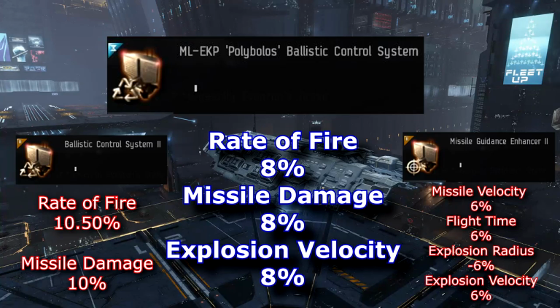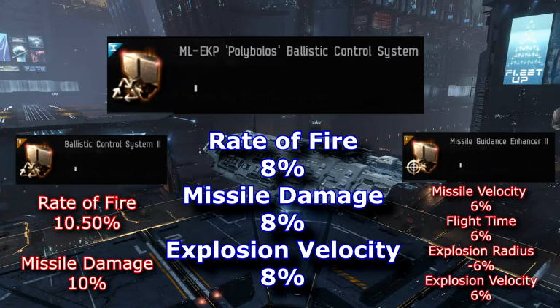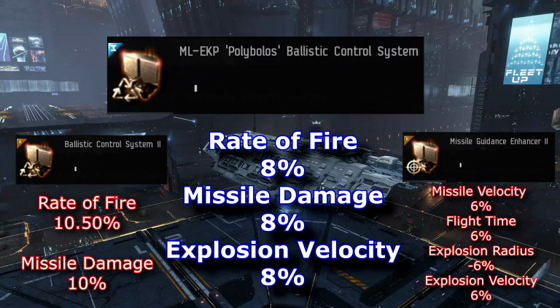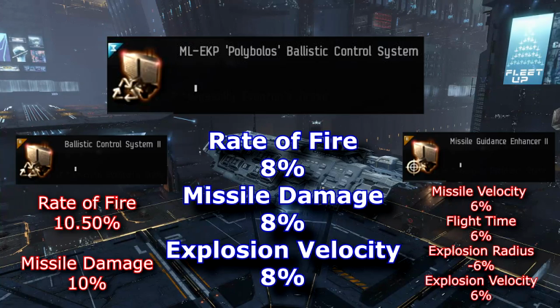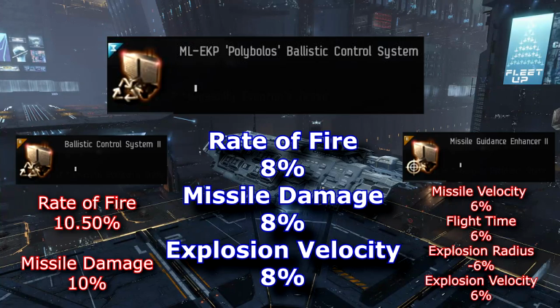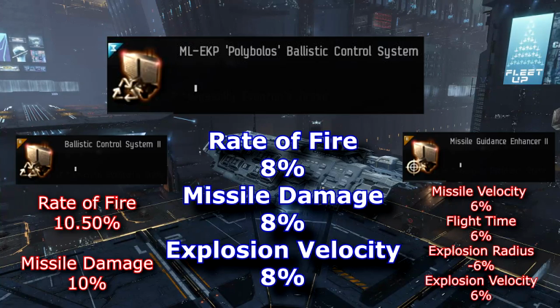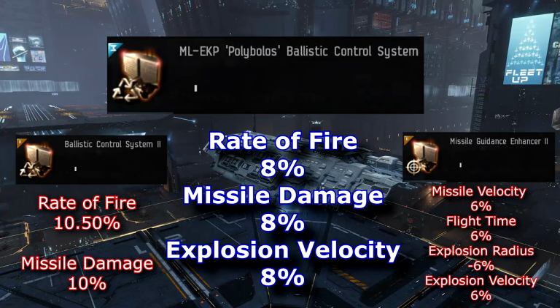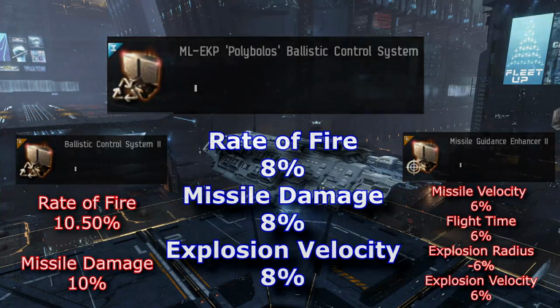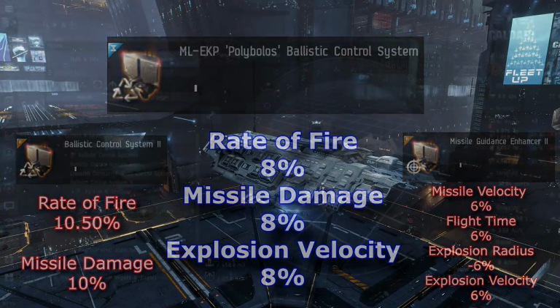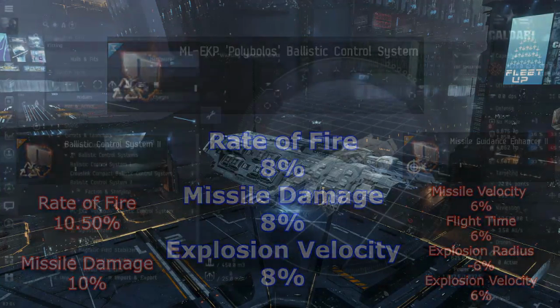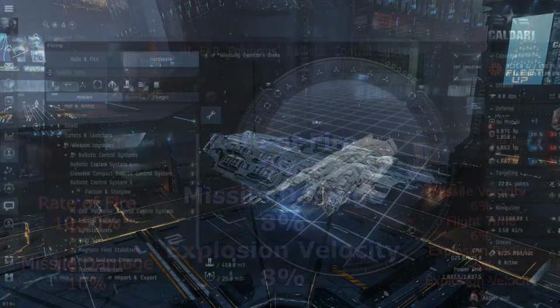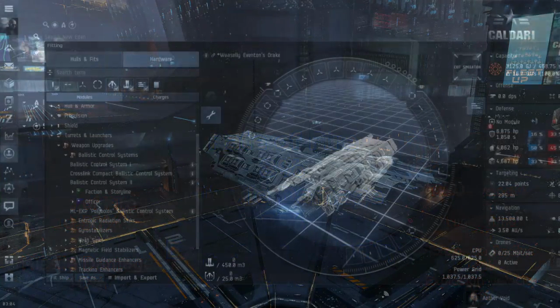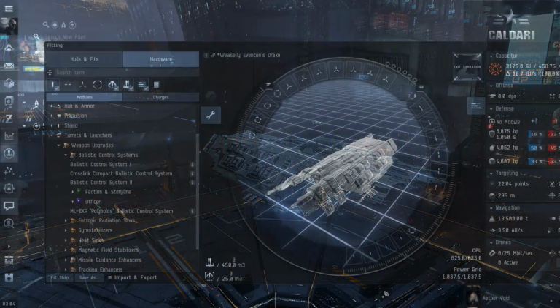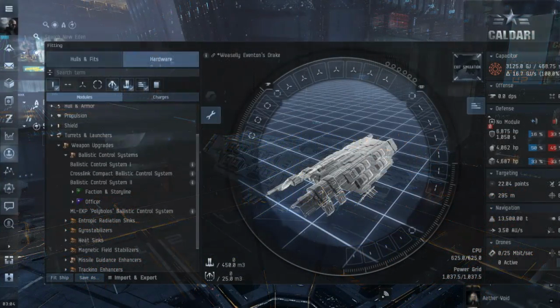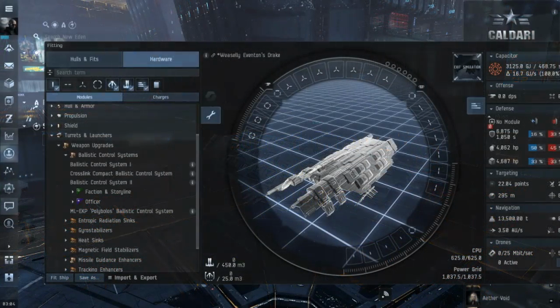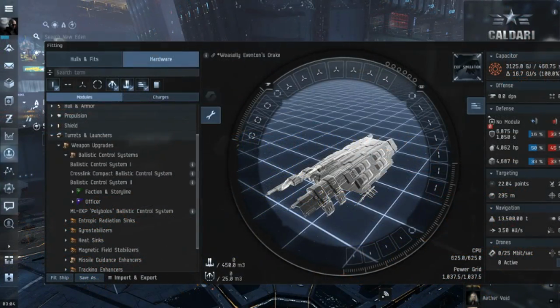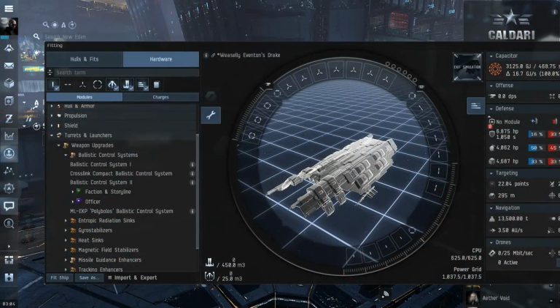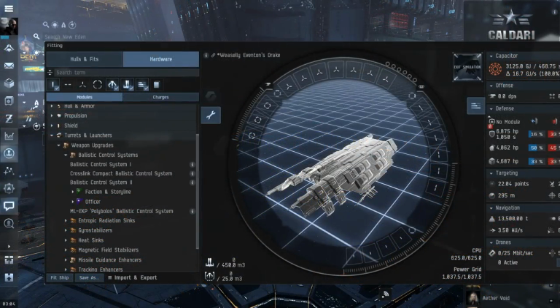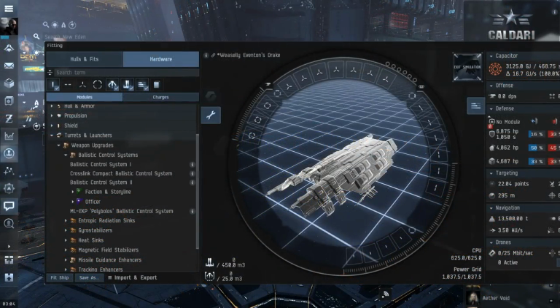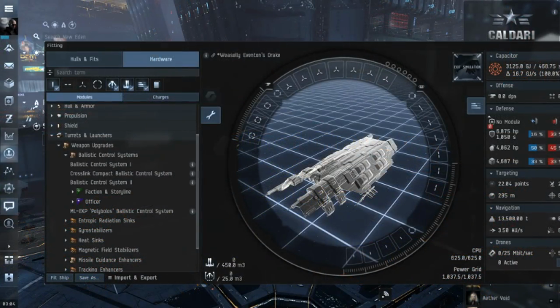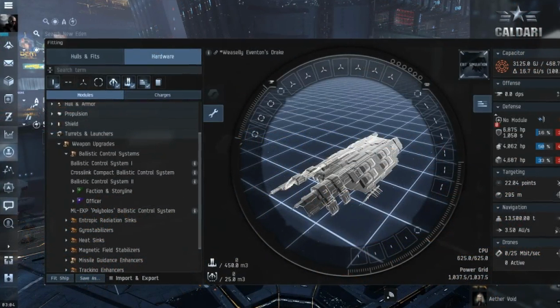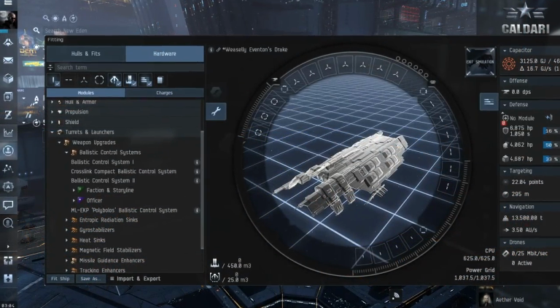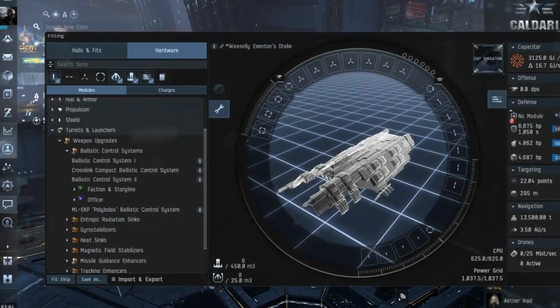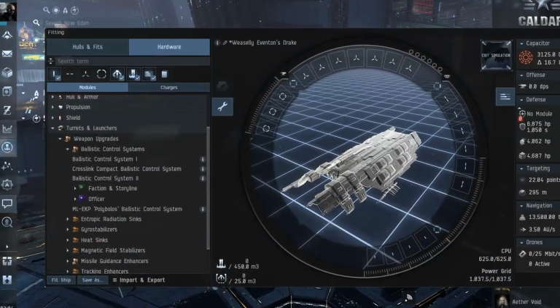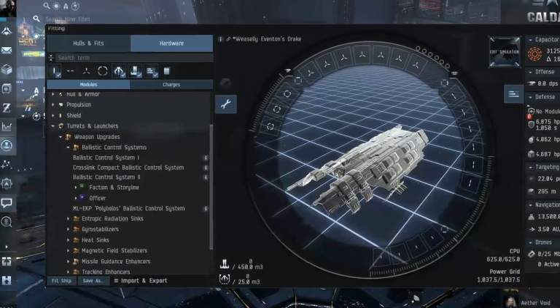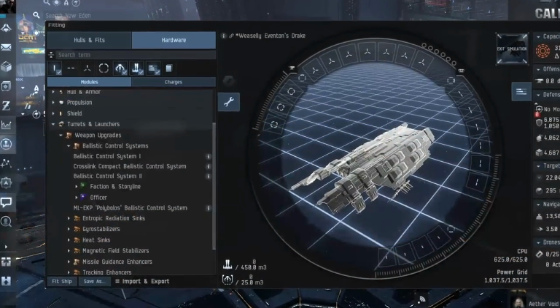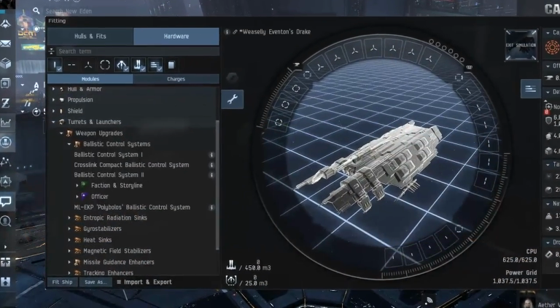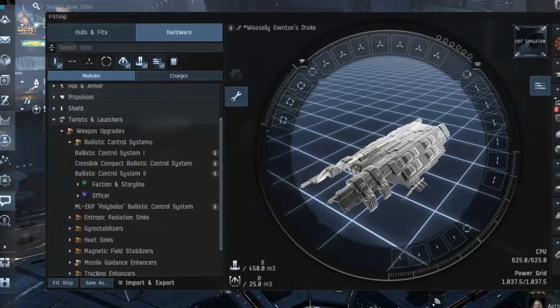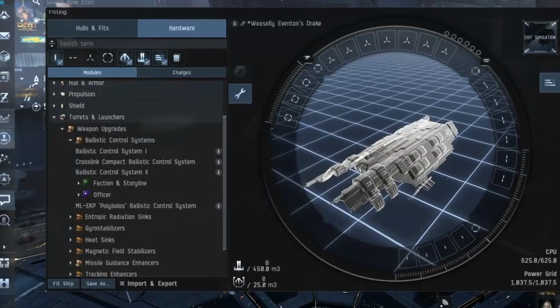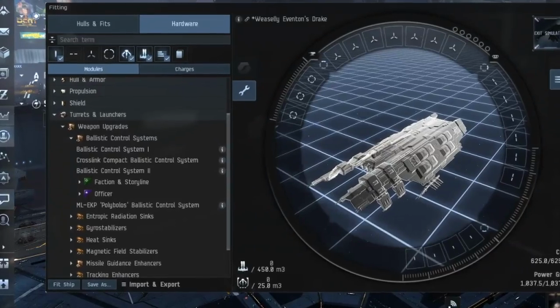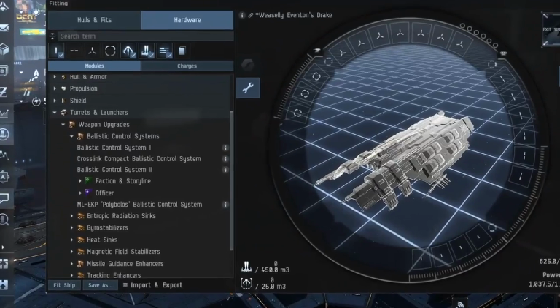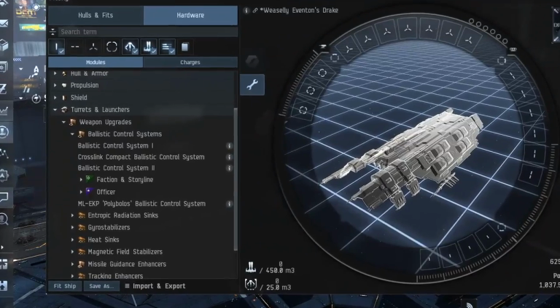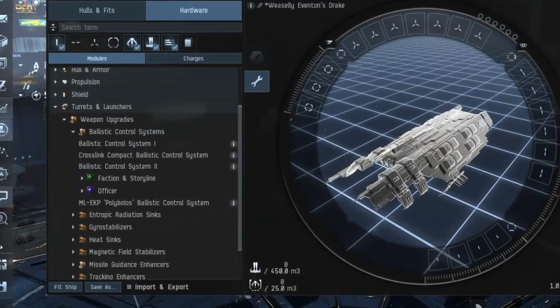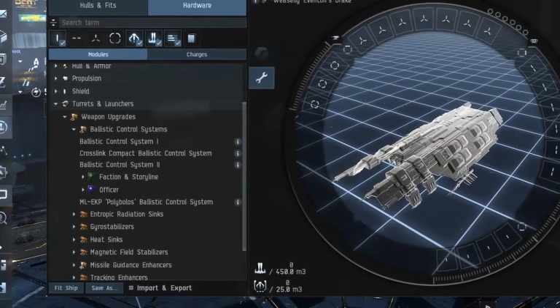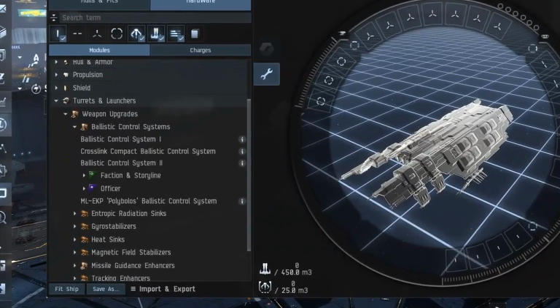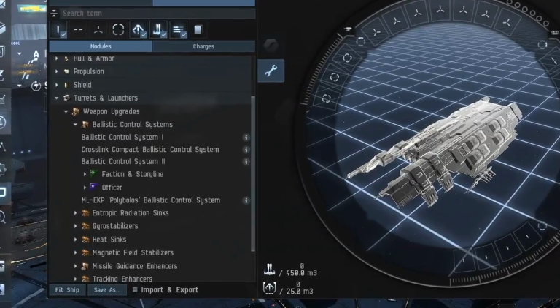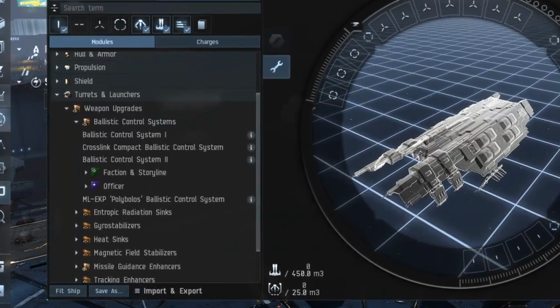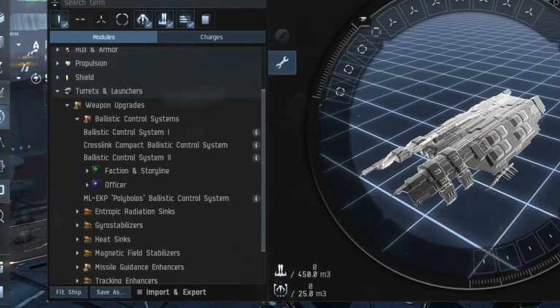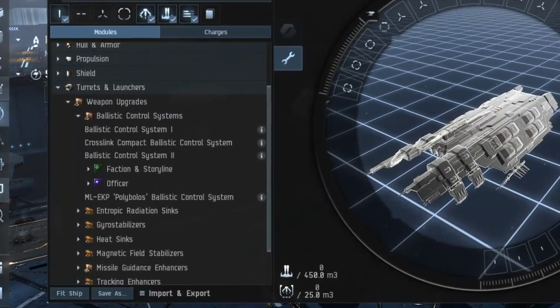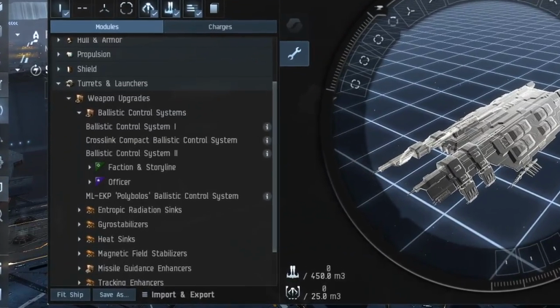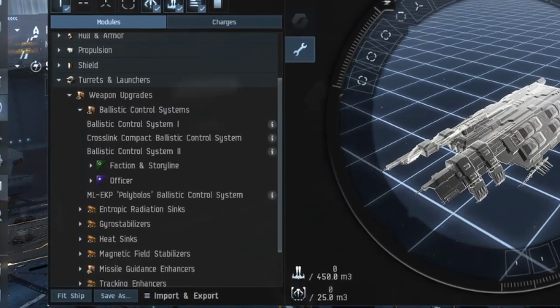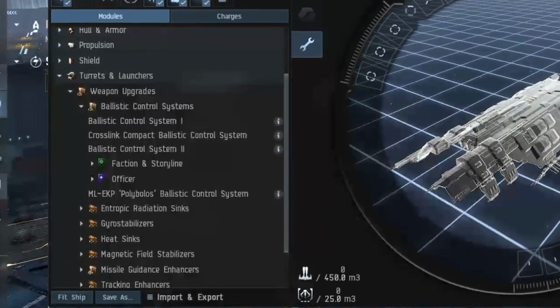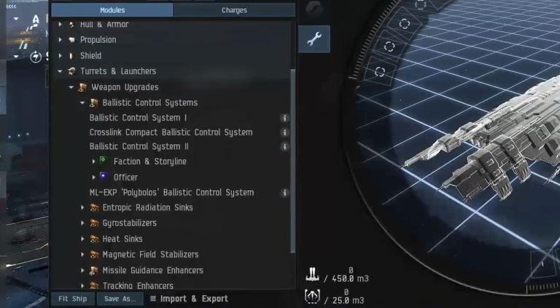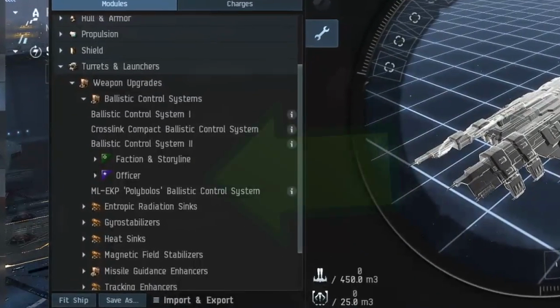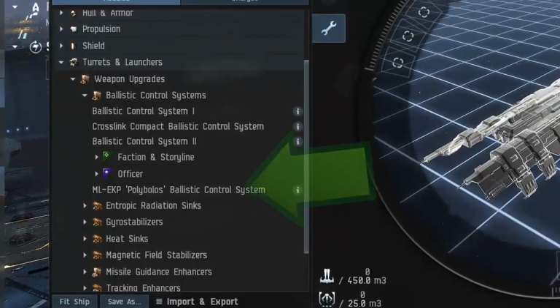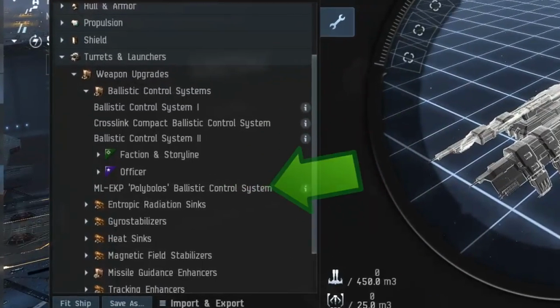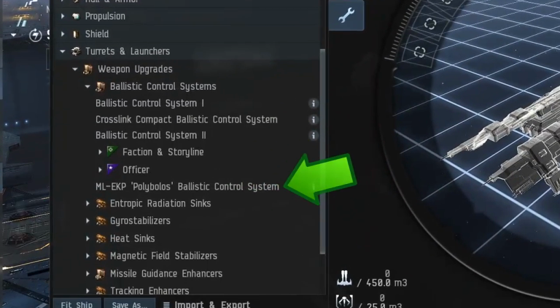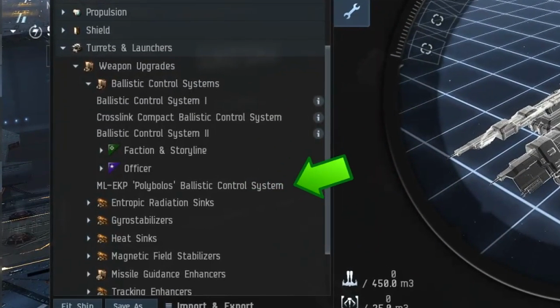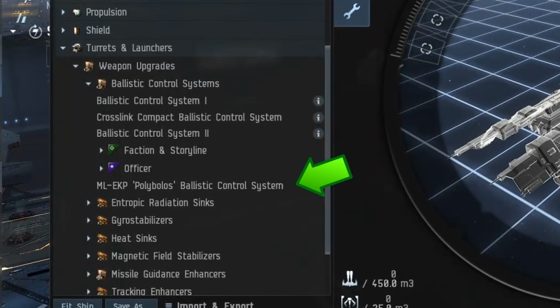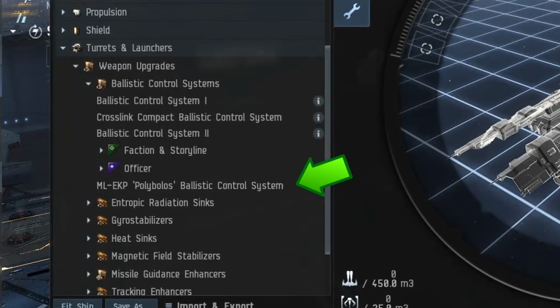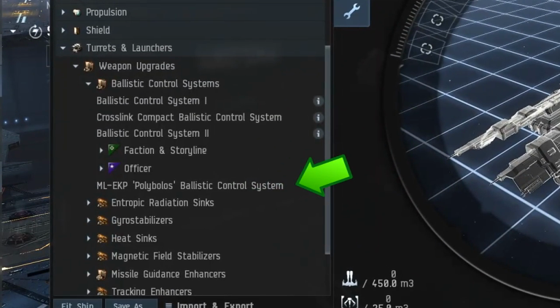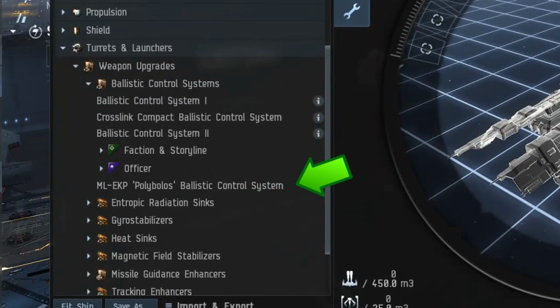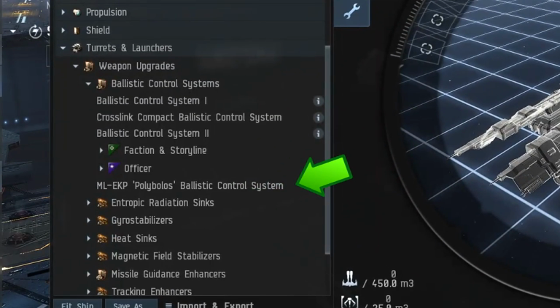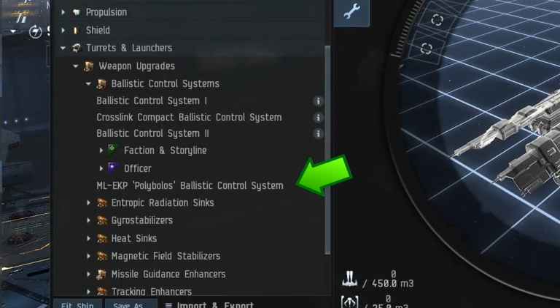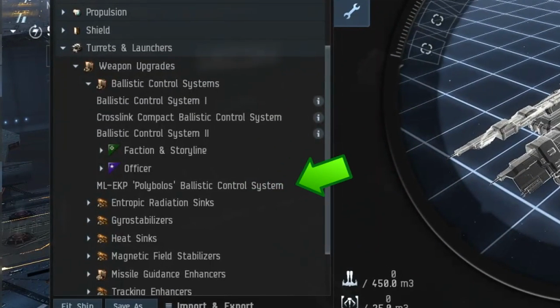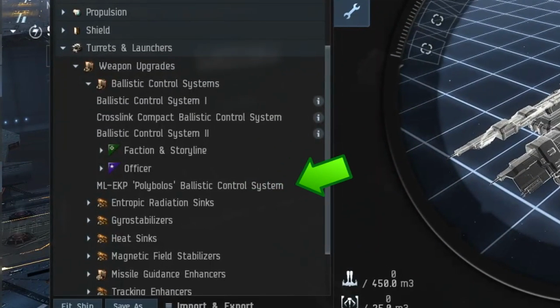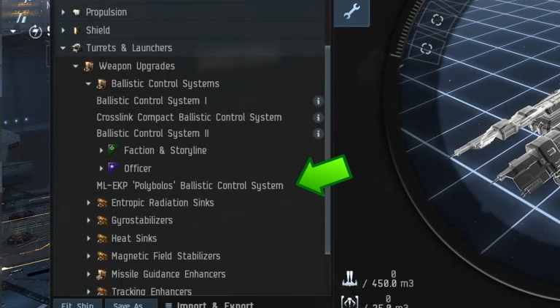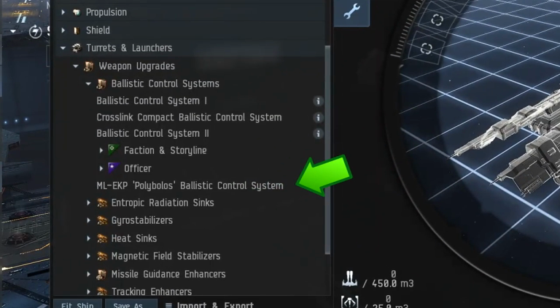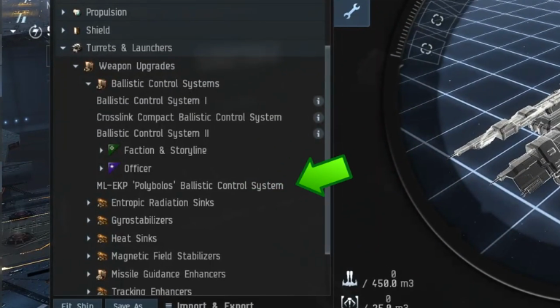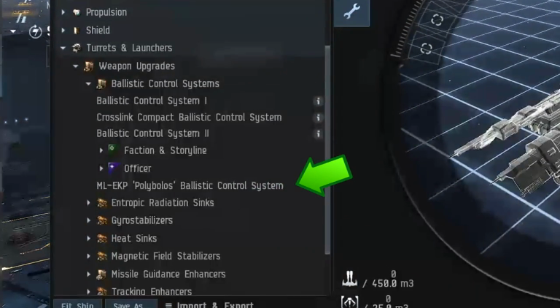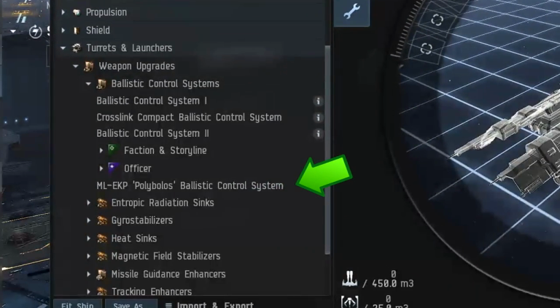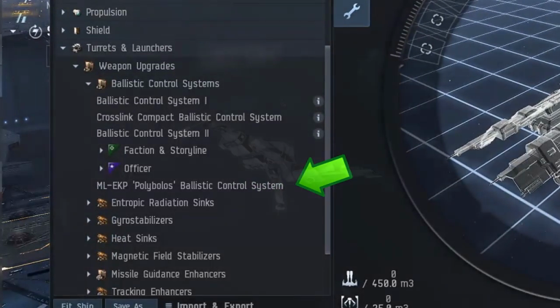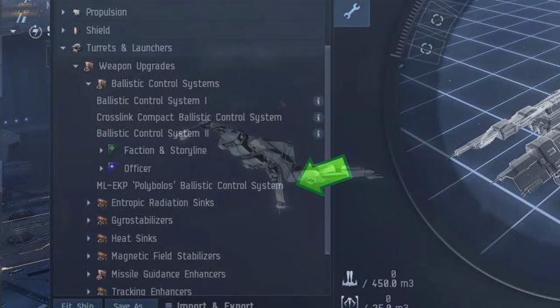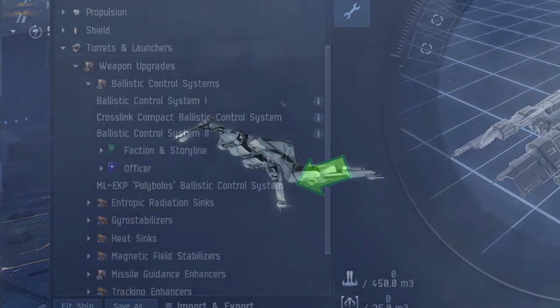If you didn't know about this module before, that's because it's actually strangely positioned below the faction and officer tab in the market as well as the fitting window.